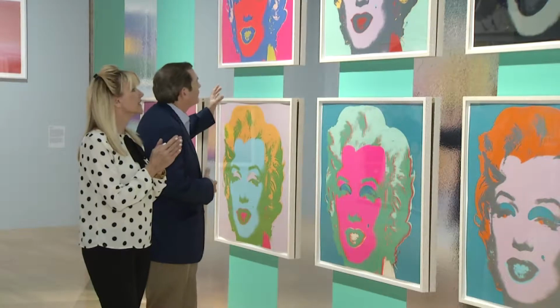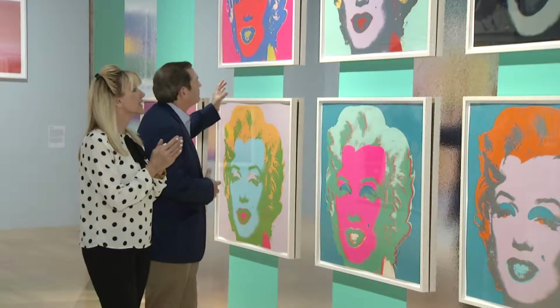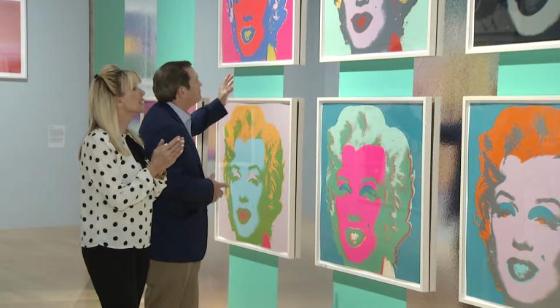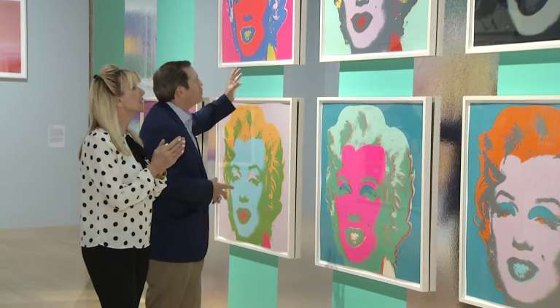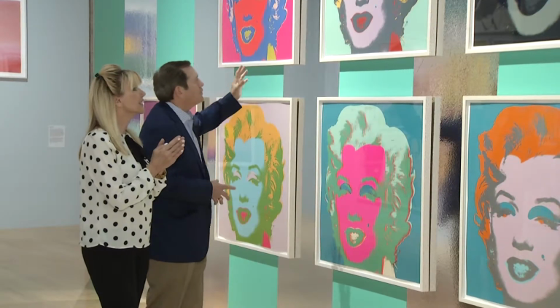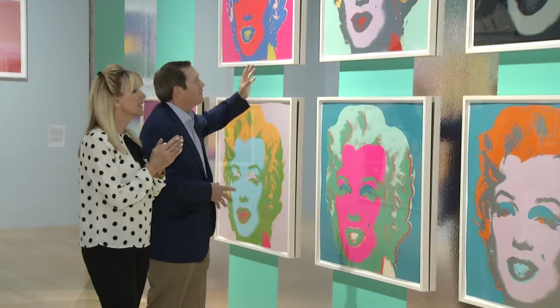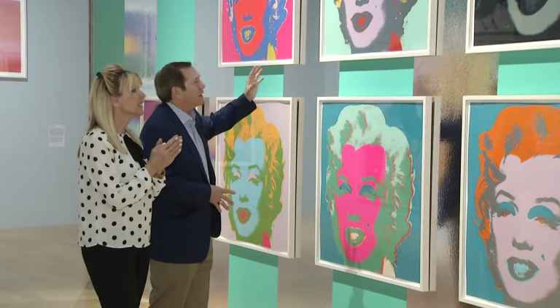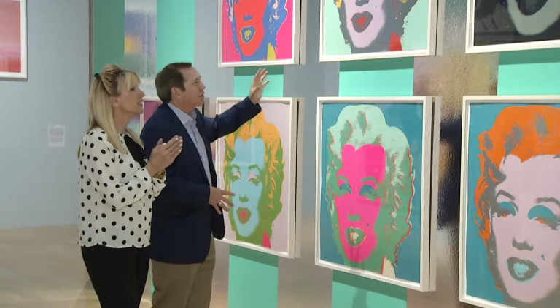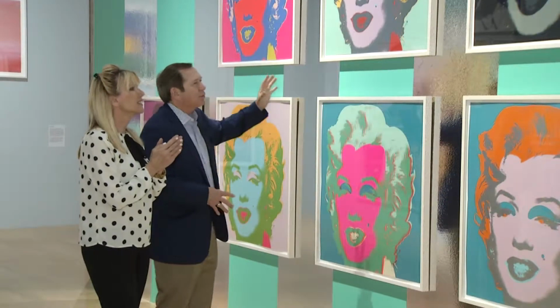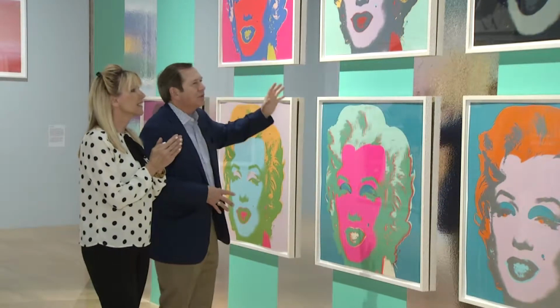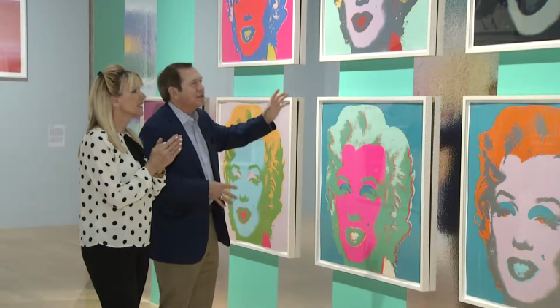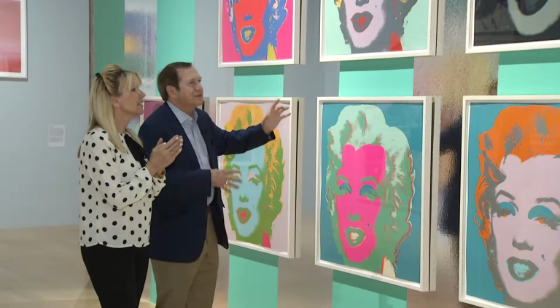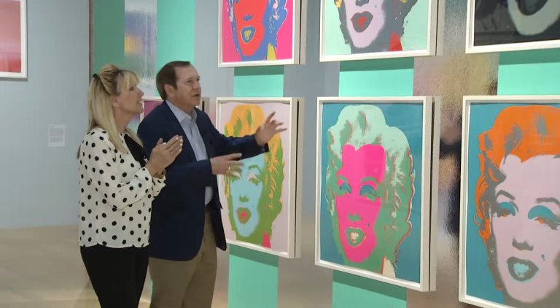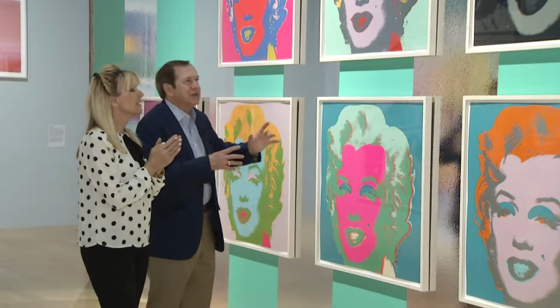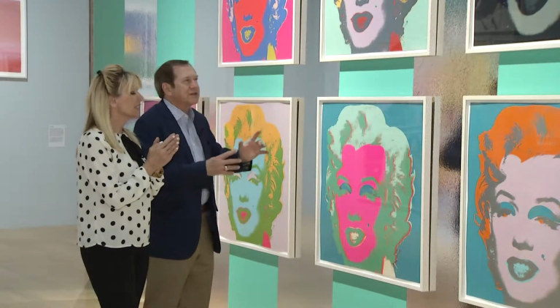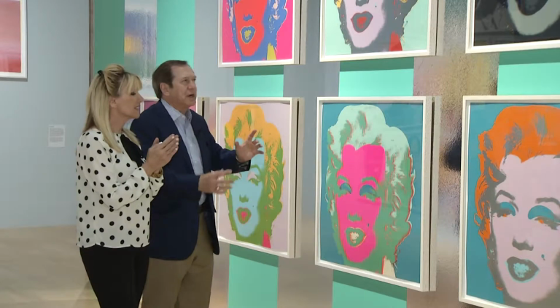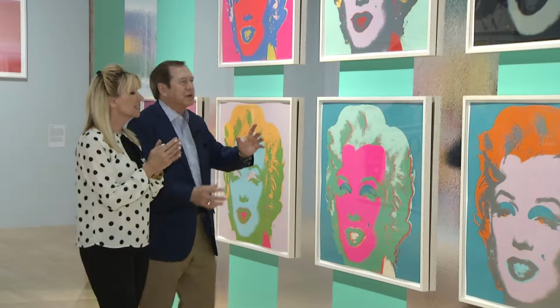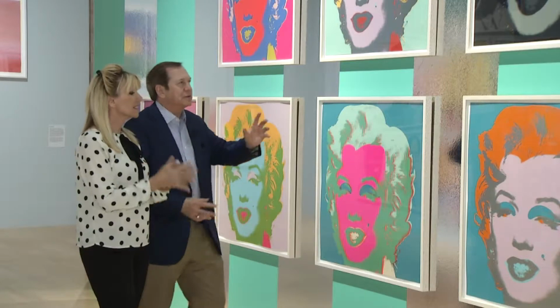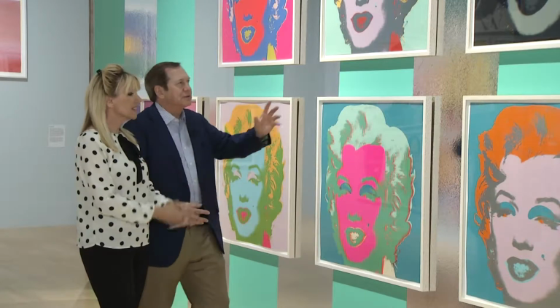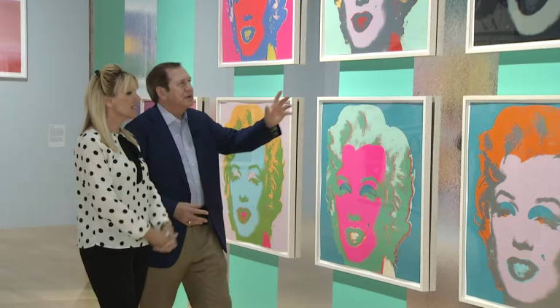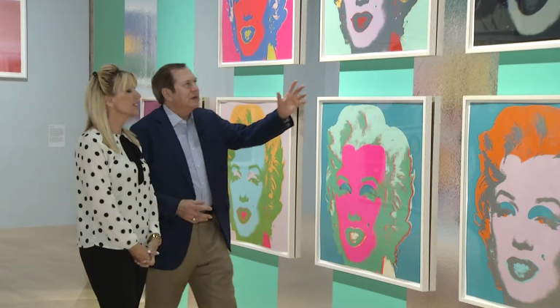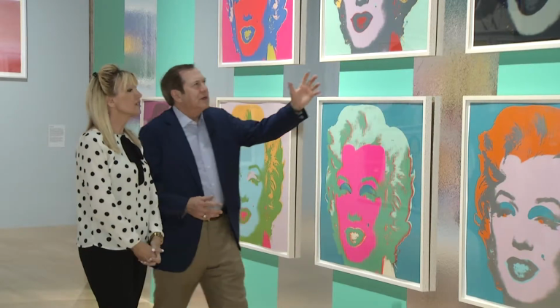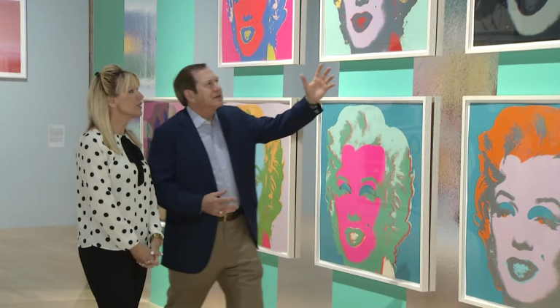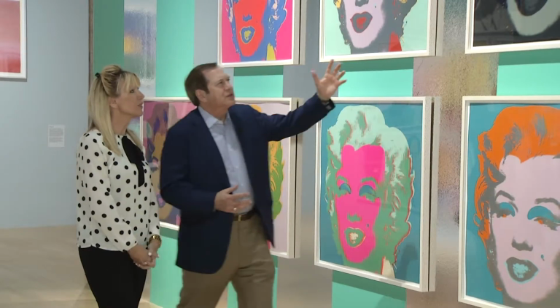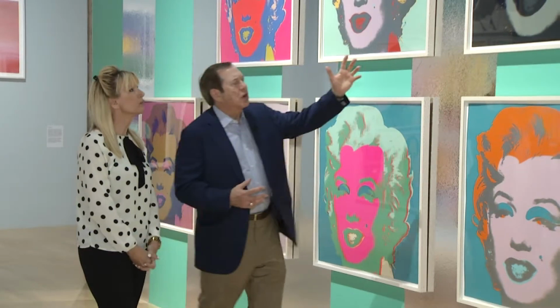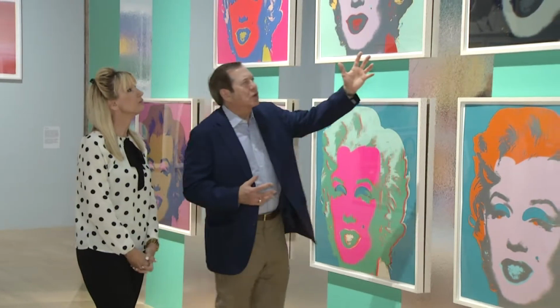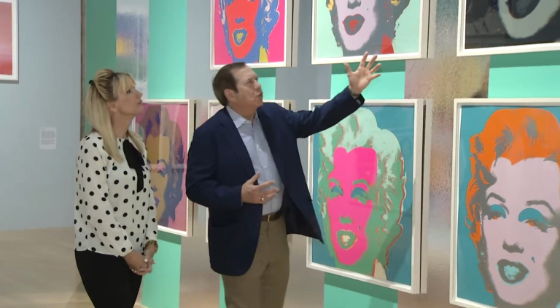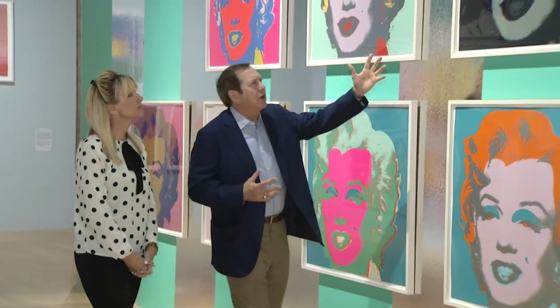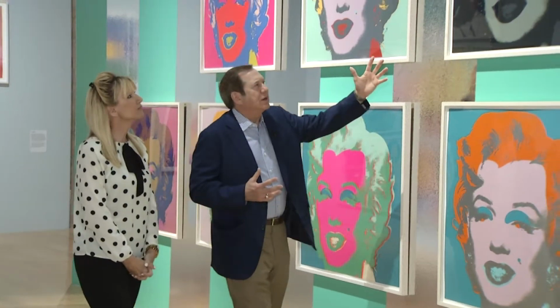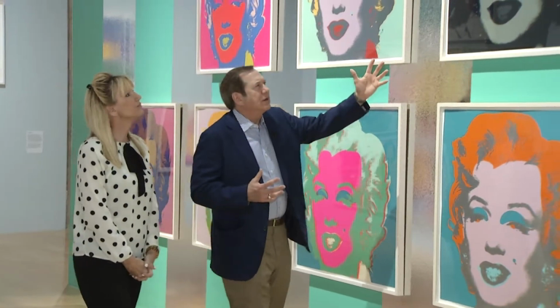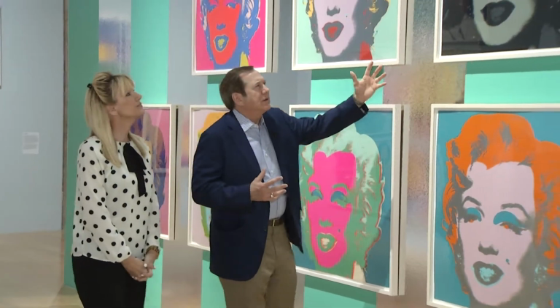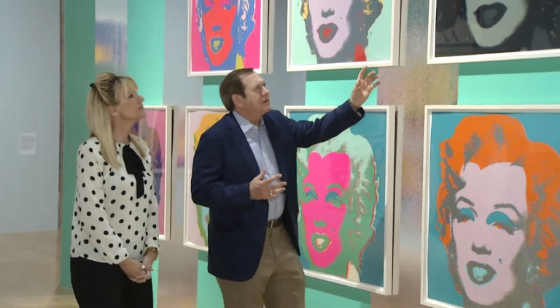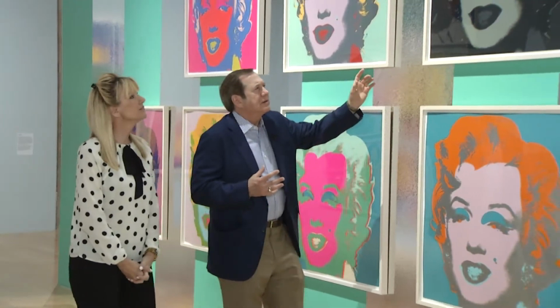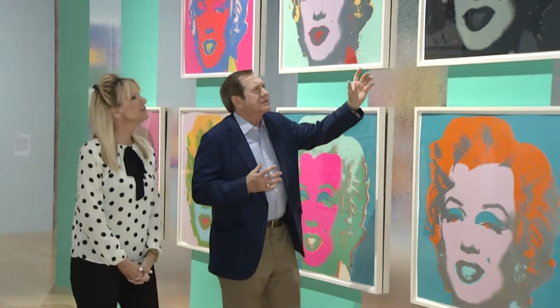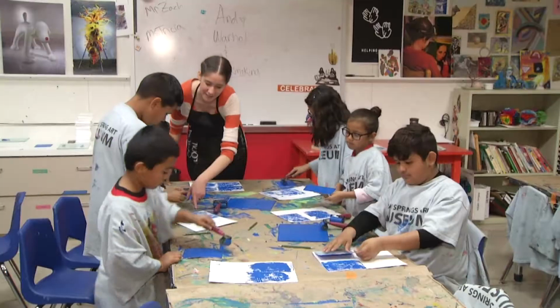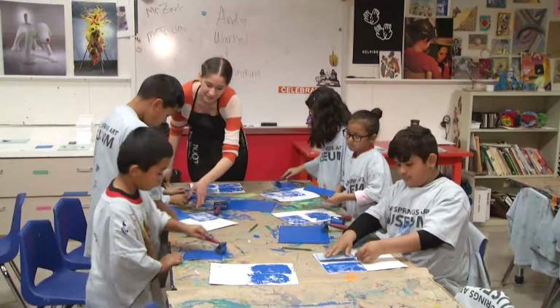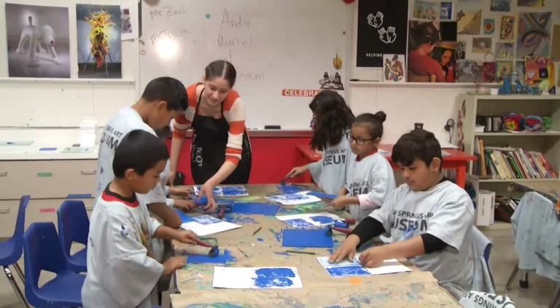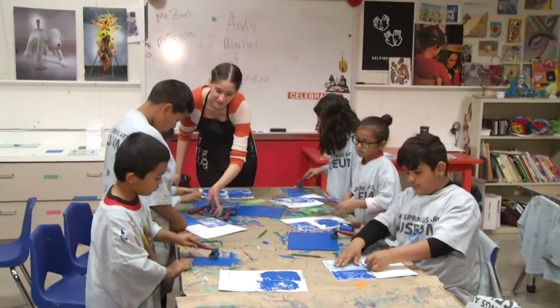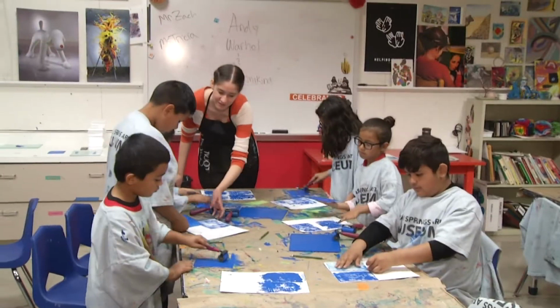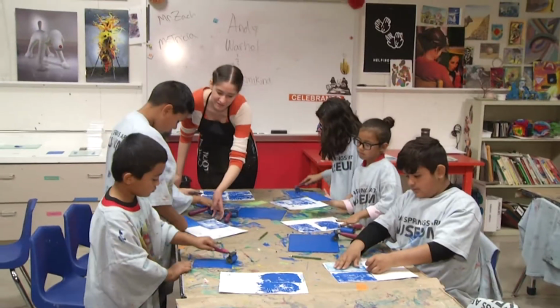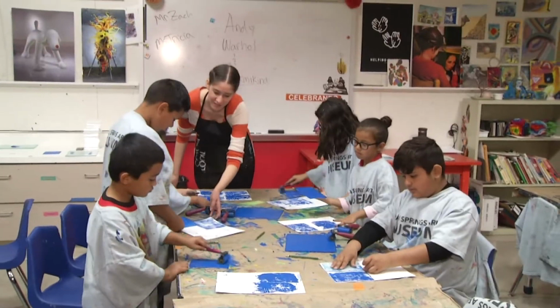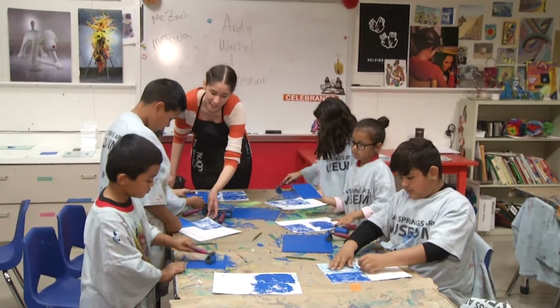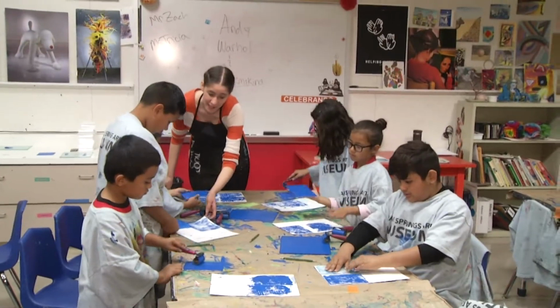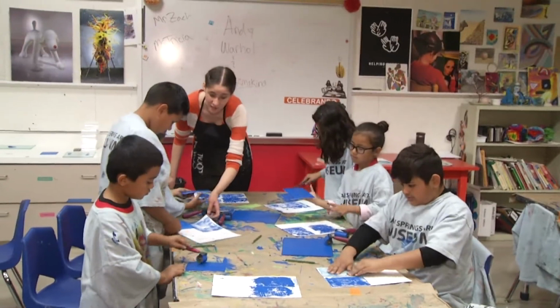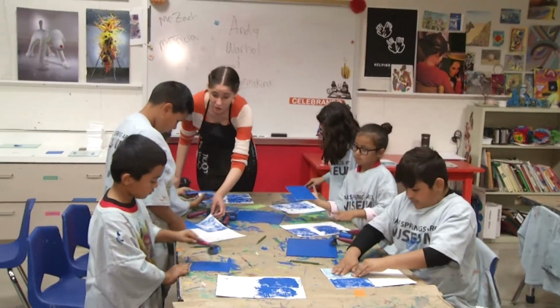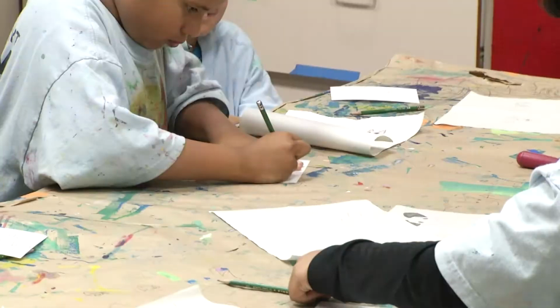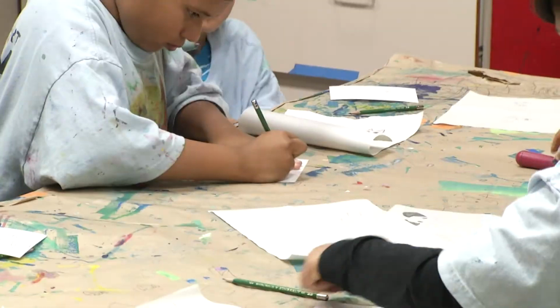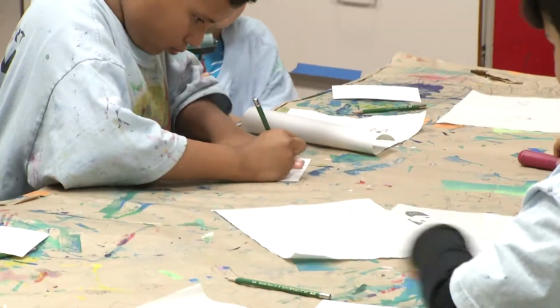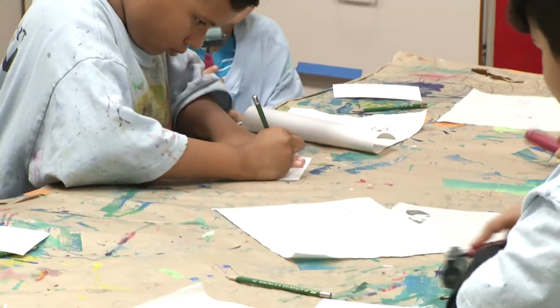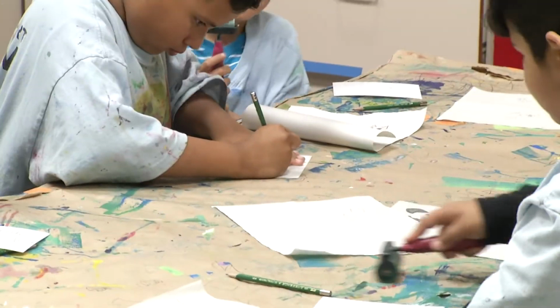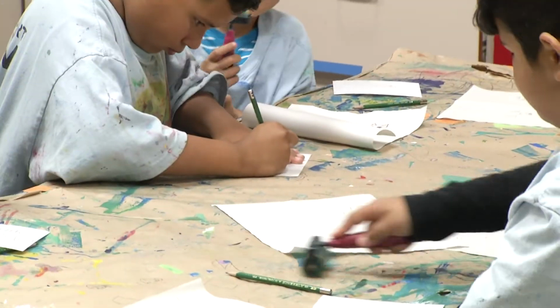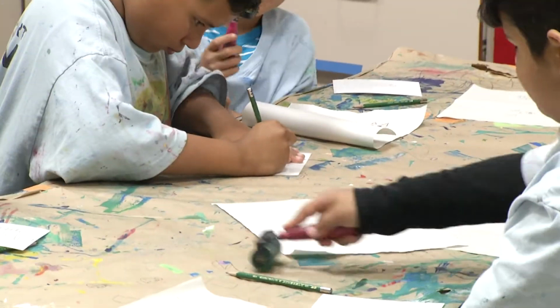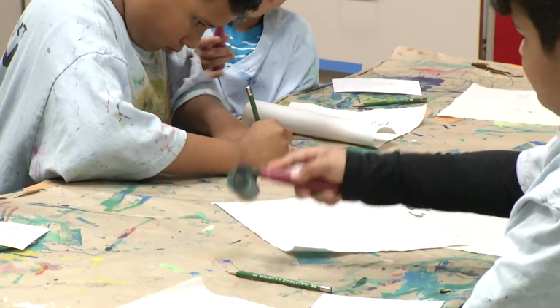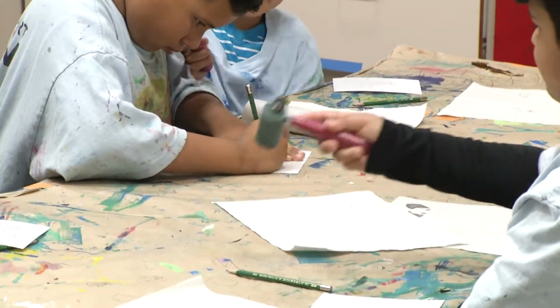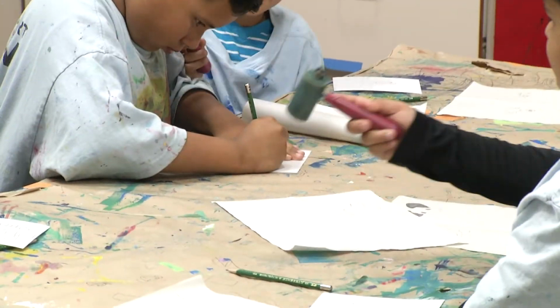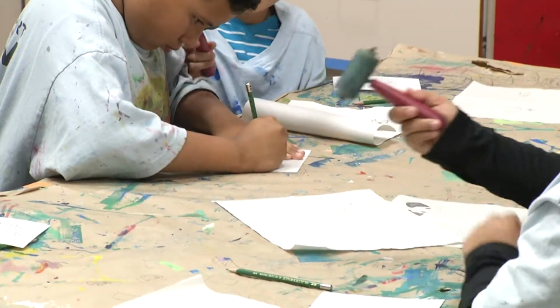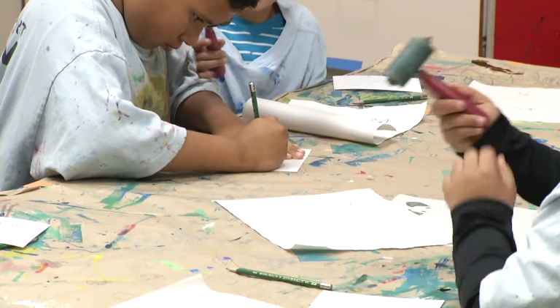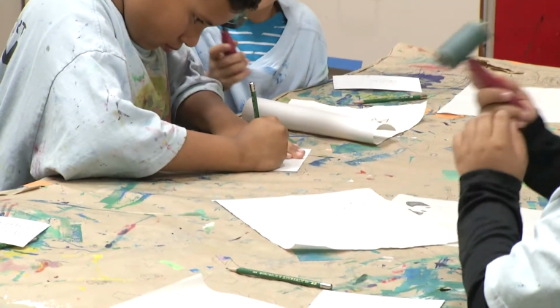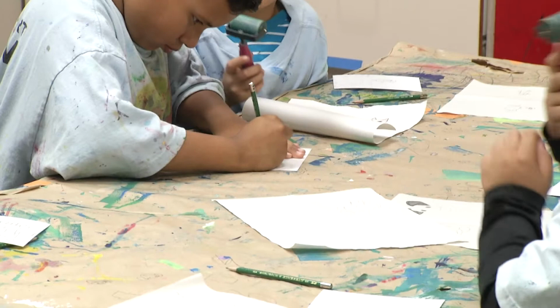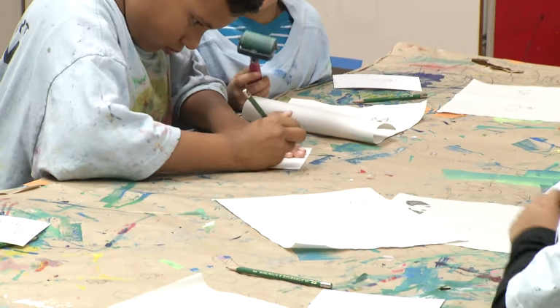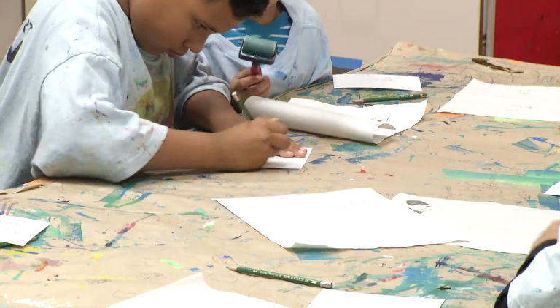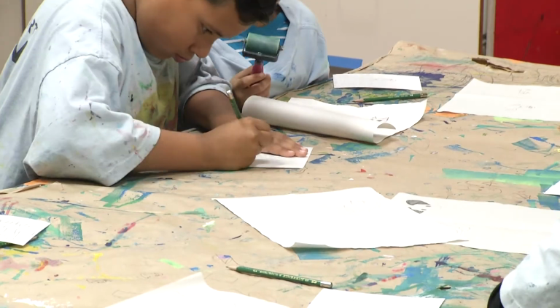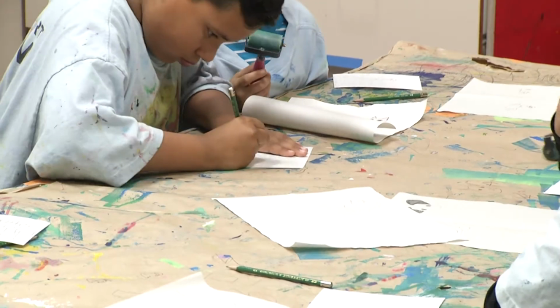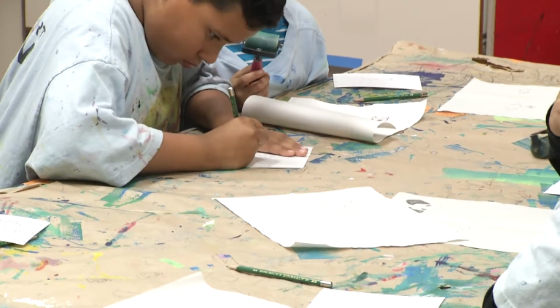And now, thanks to the generosity of Jordan Schnitzer and family, young Valley students will be able to experience his genius.